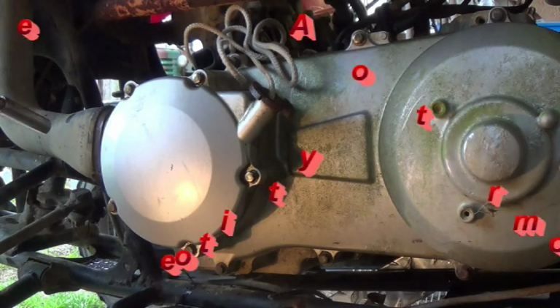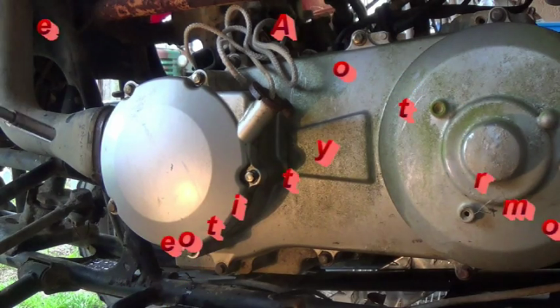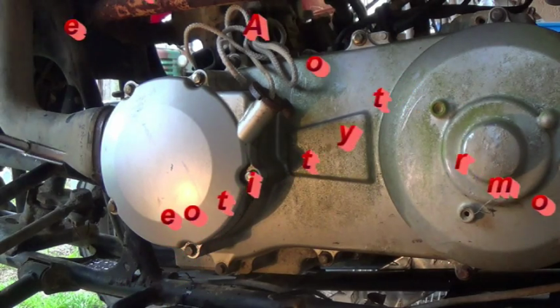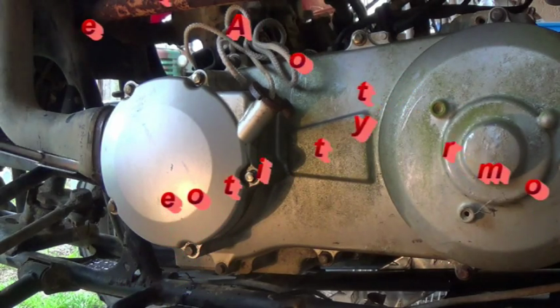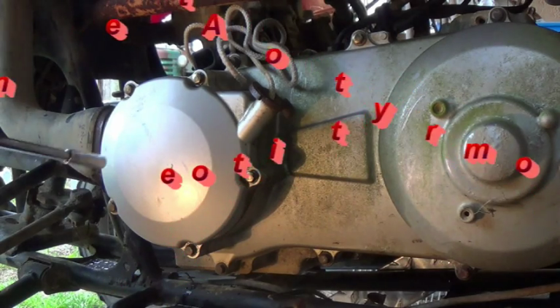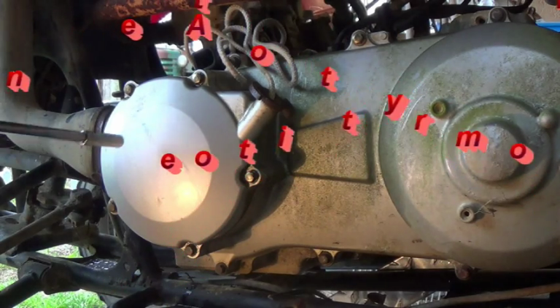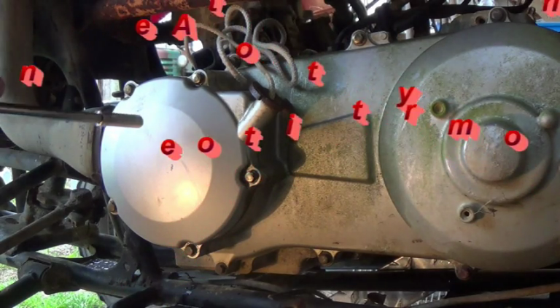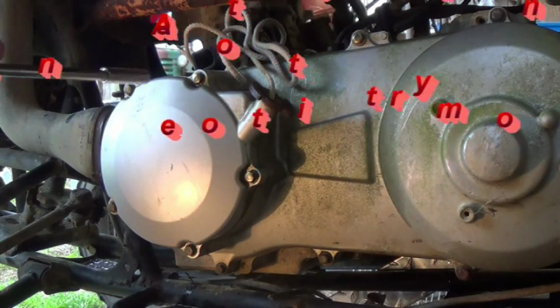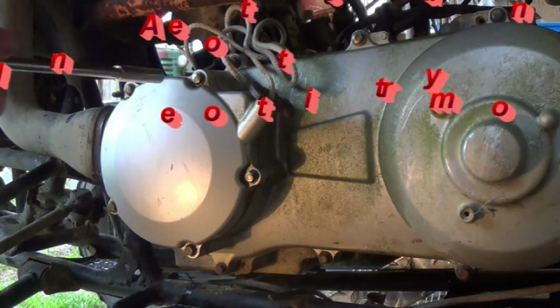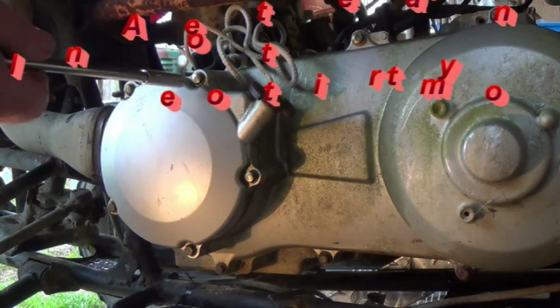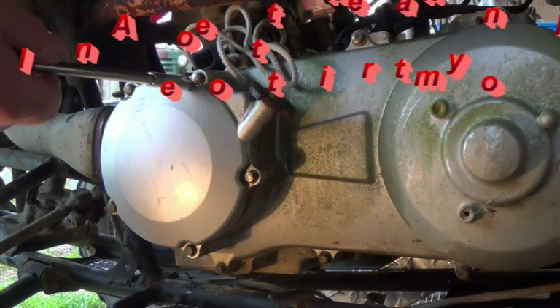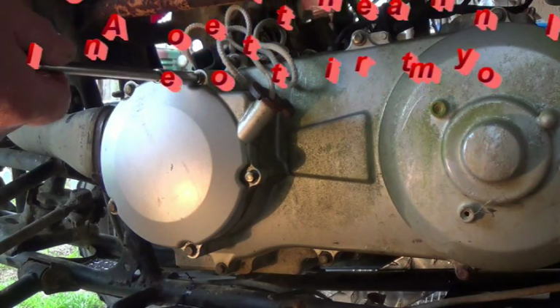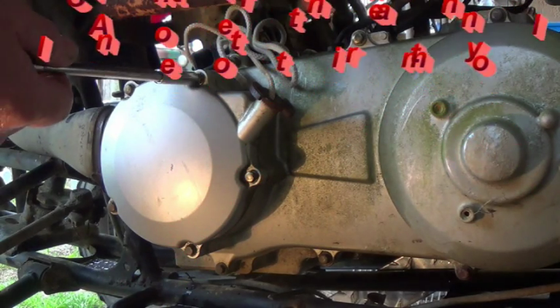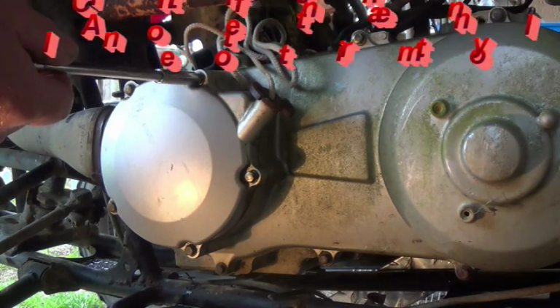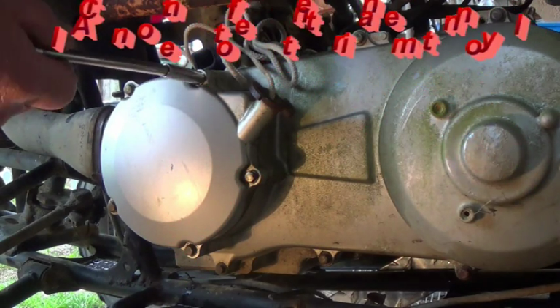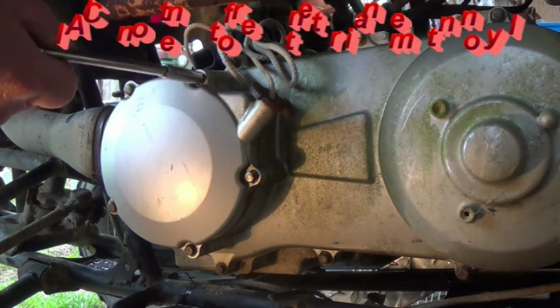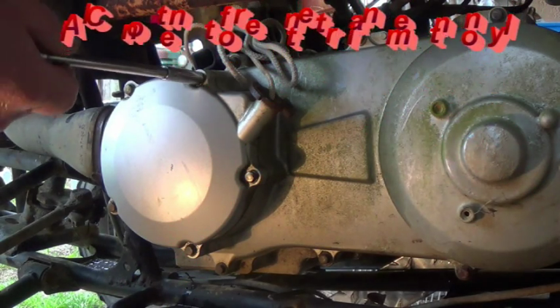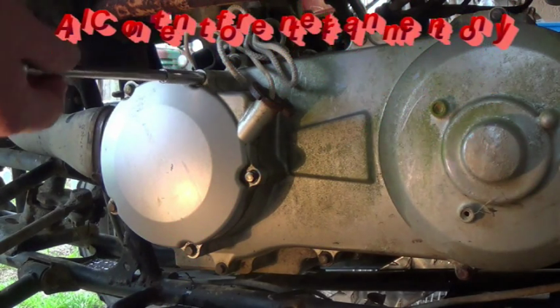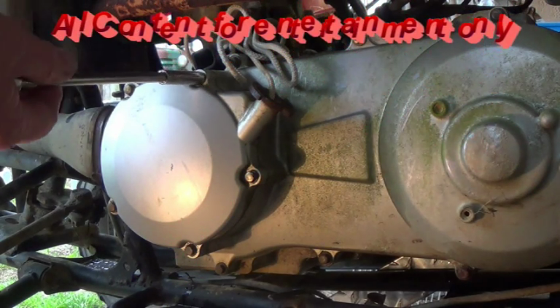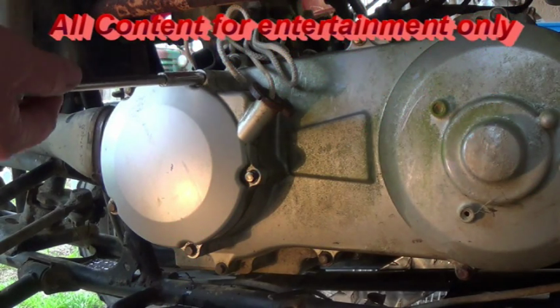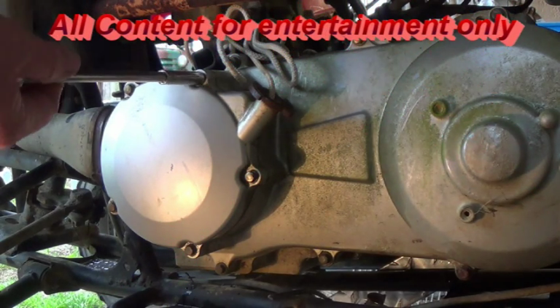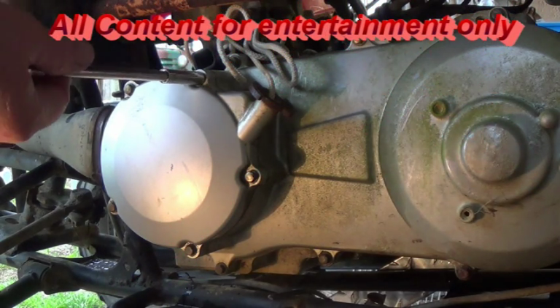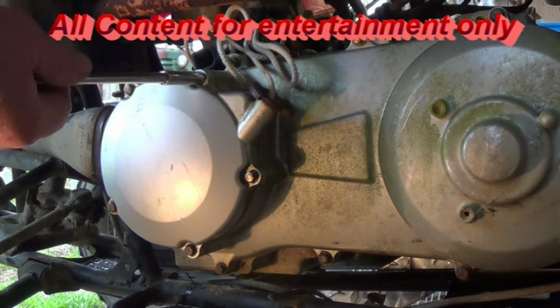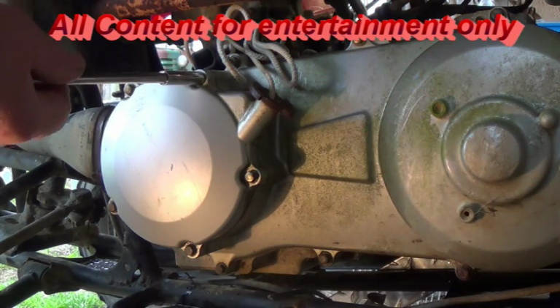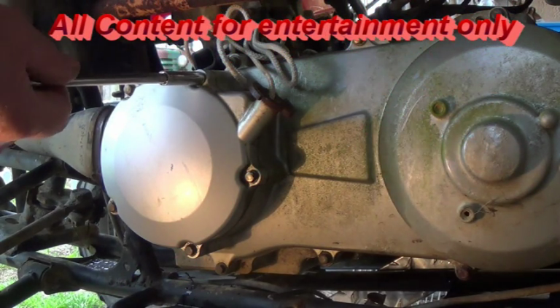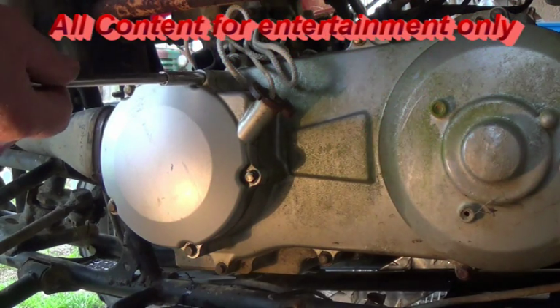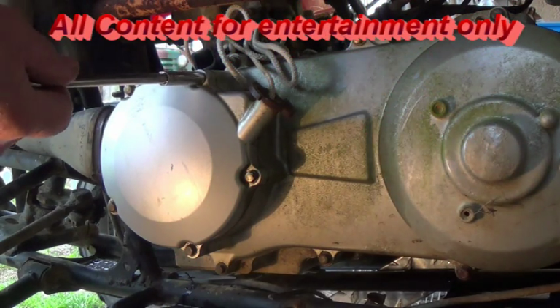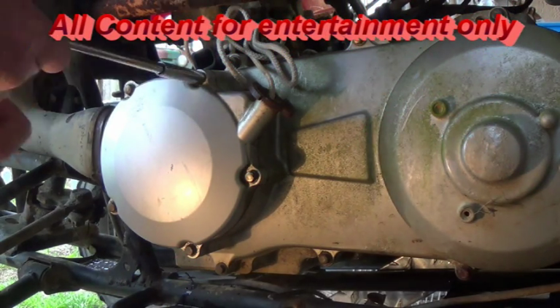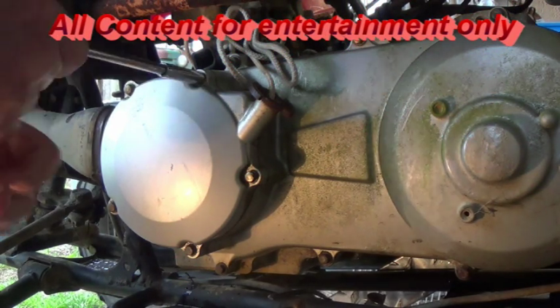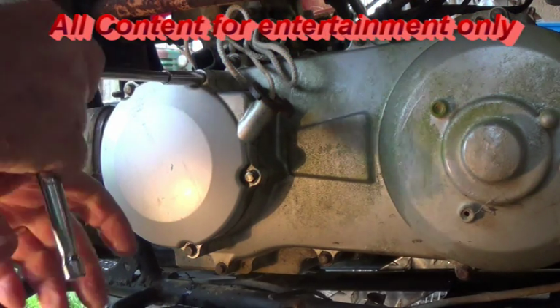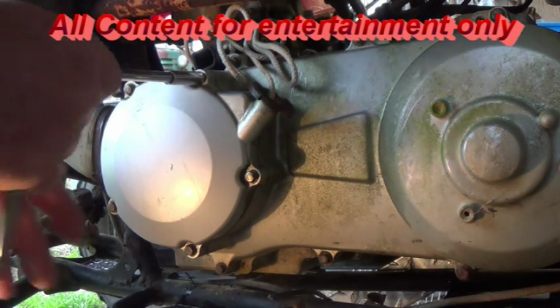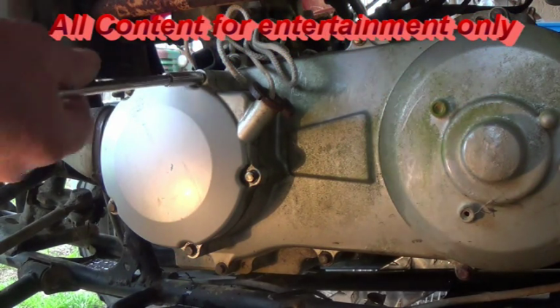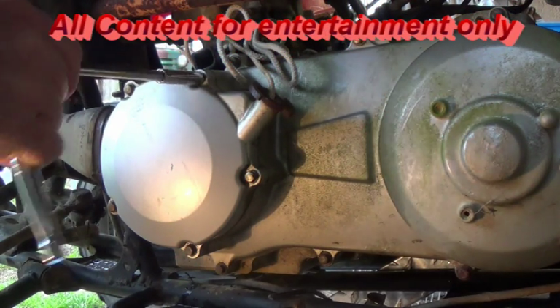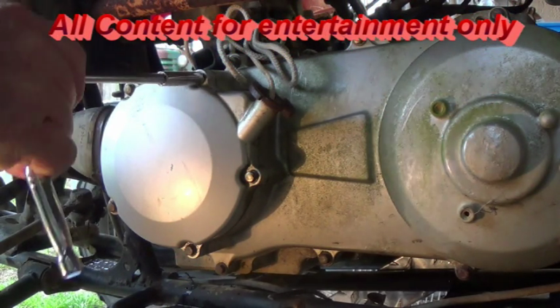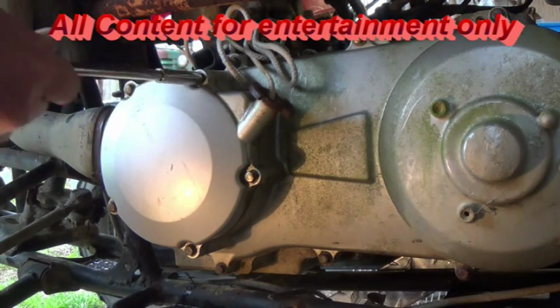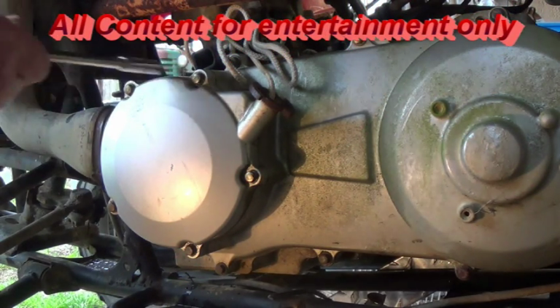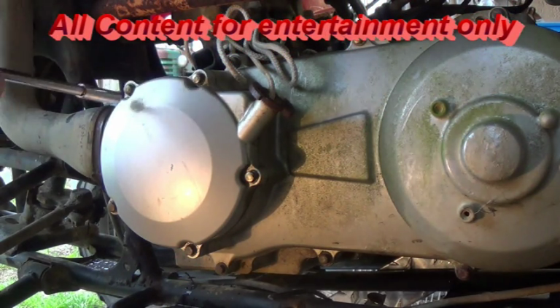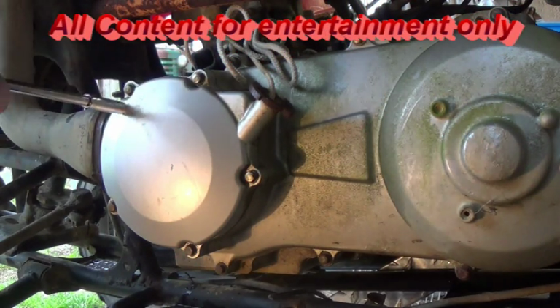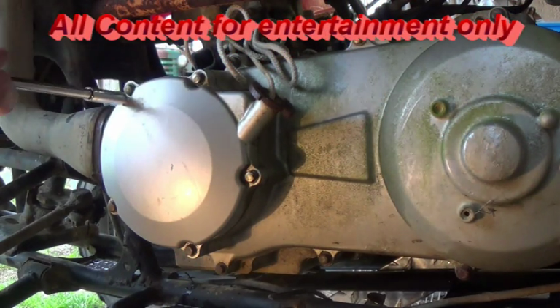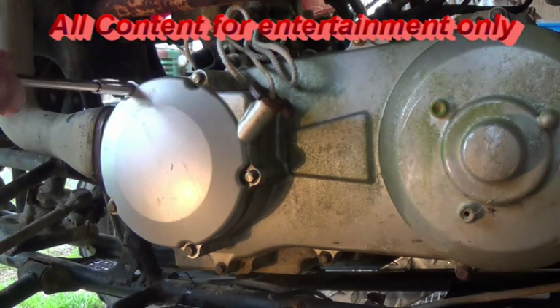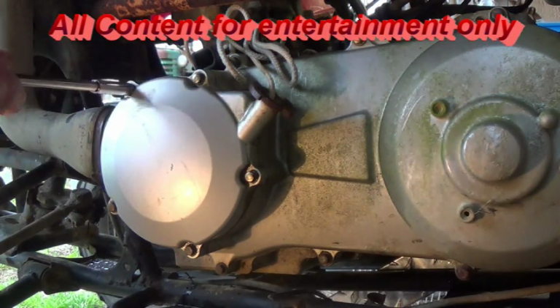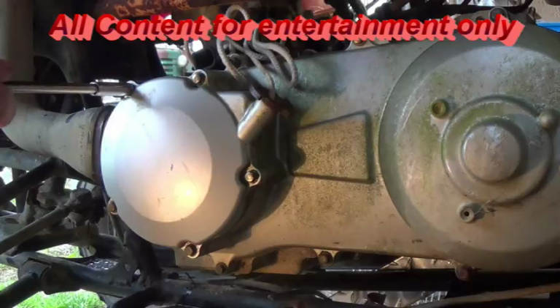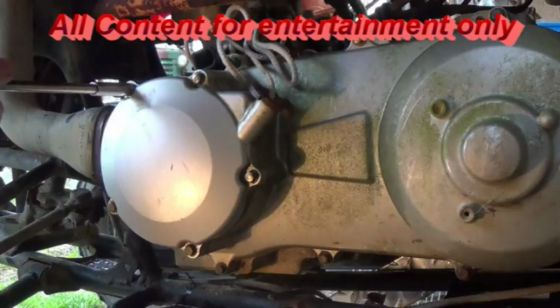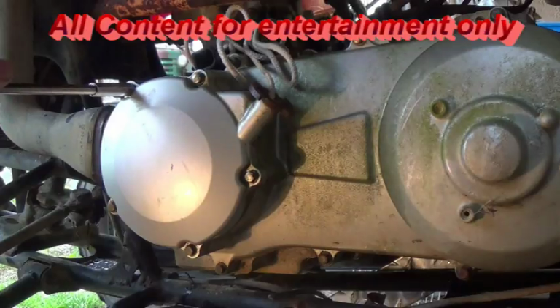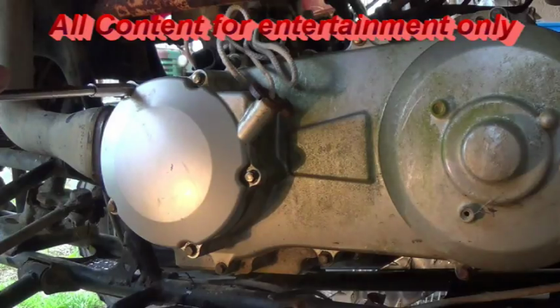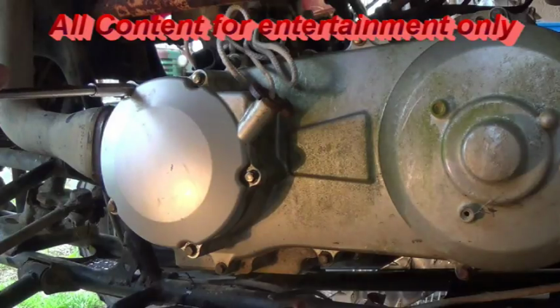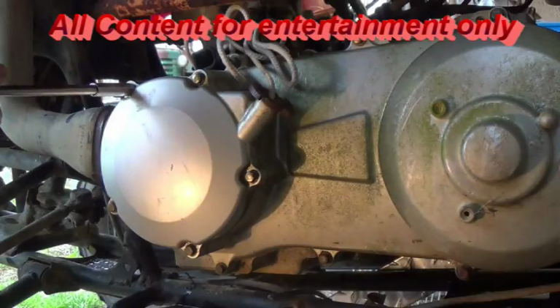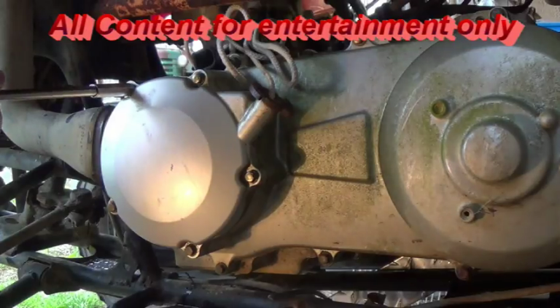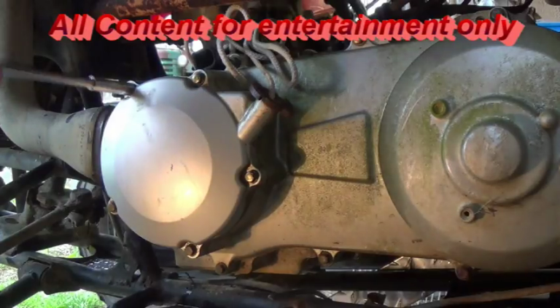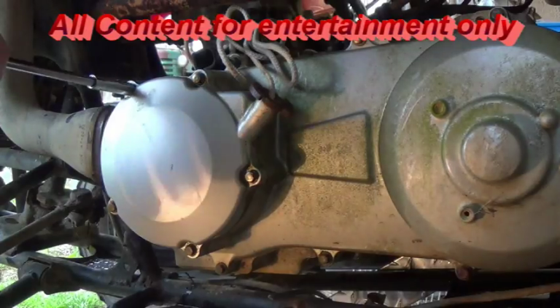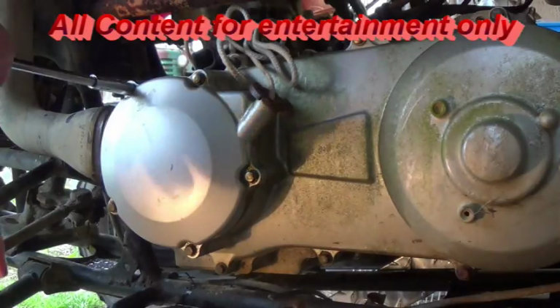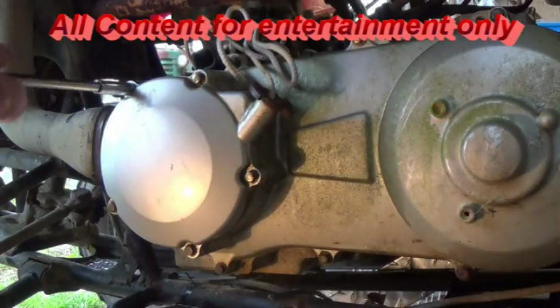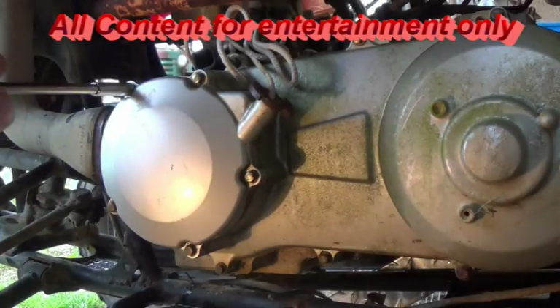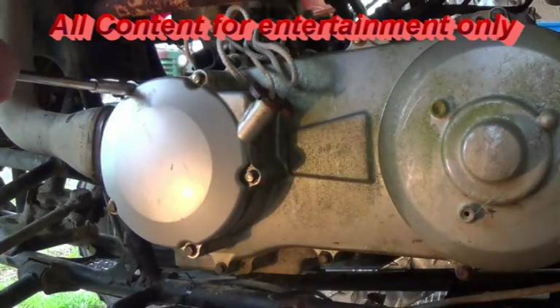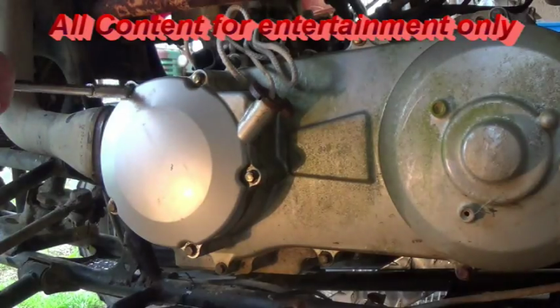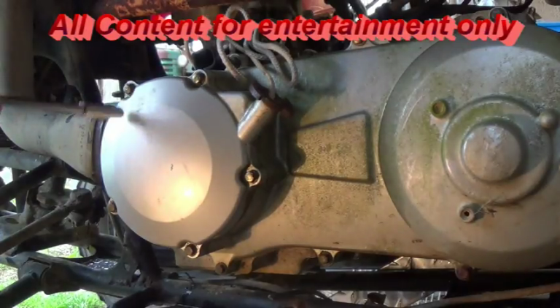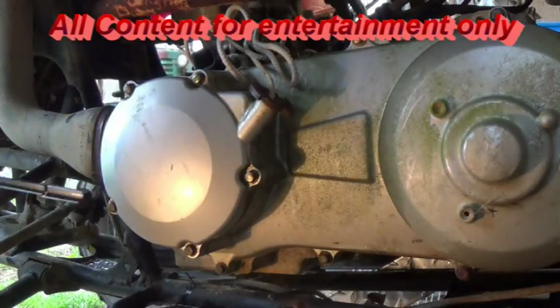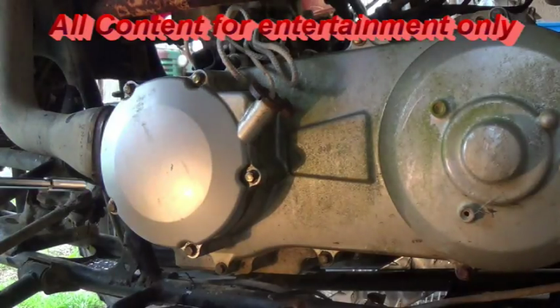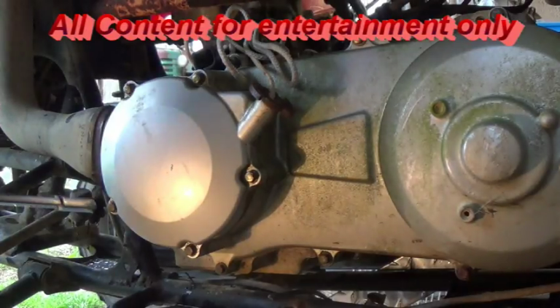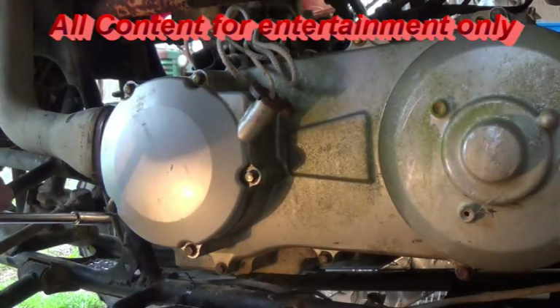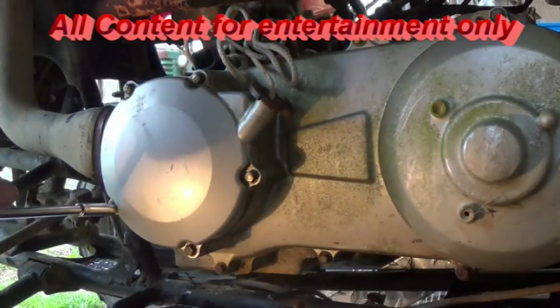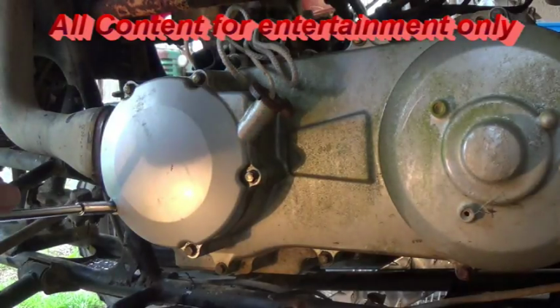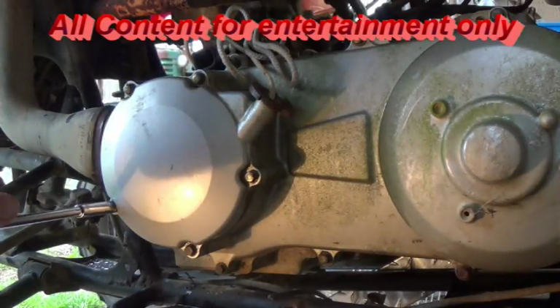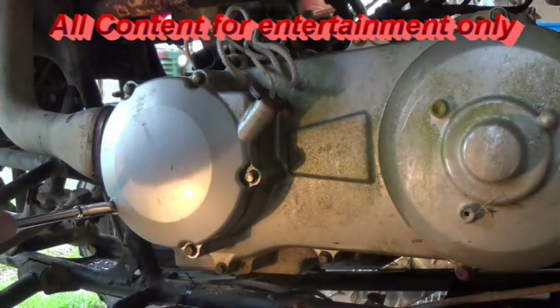Well, while we're waiting for our other parts to come in, let's go ahead and see if we can fix this recoil on here.